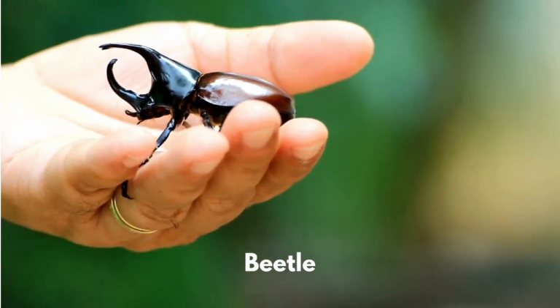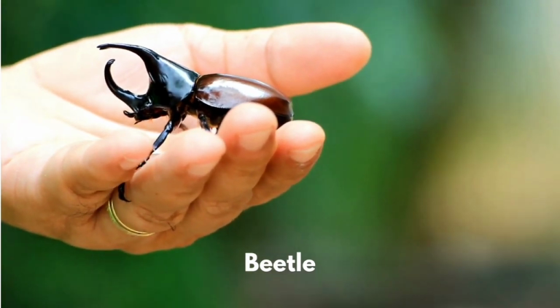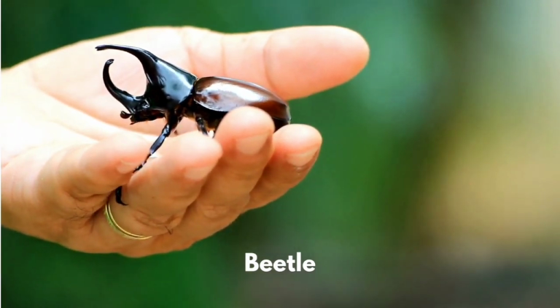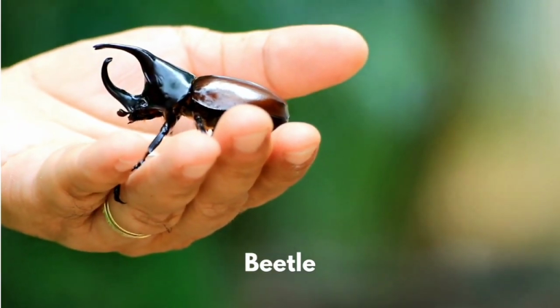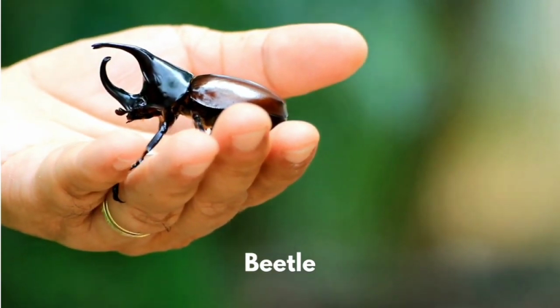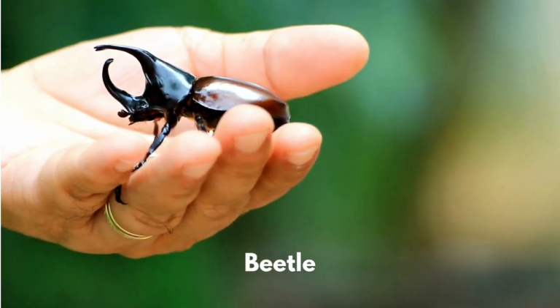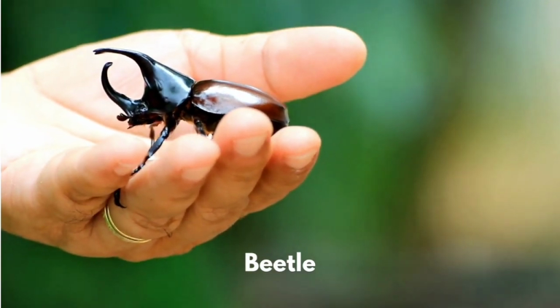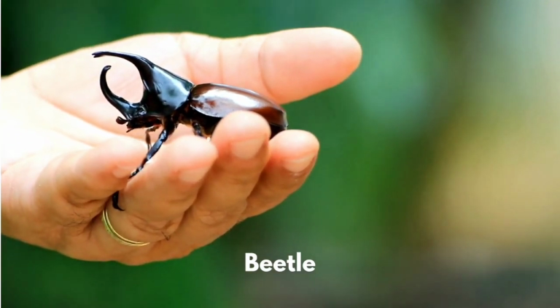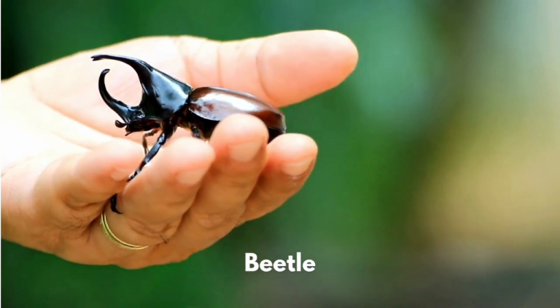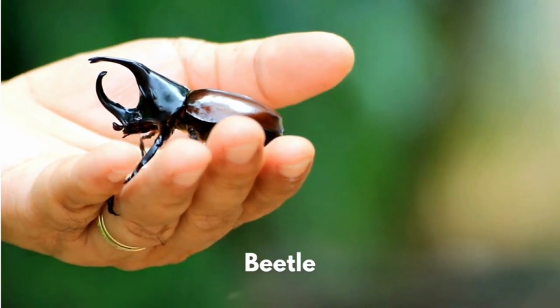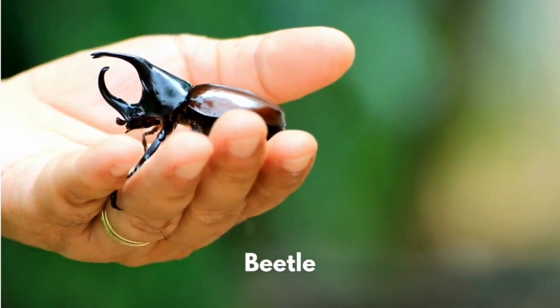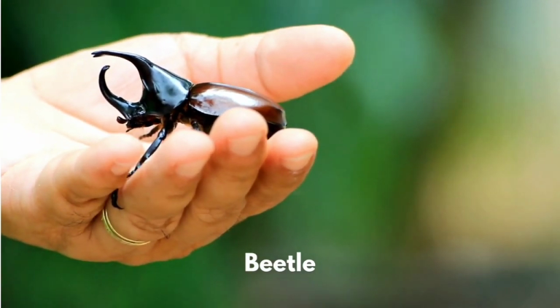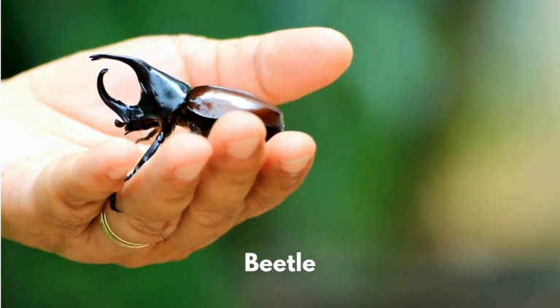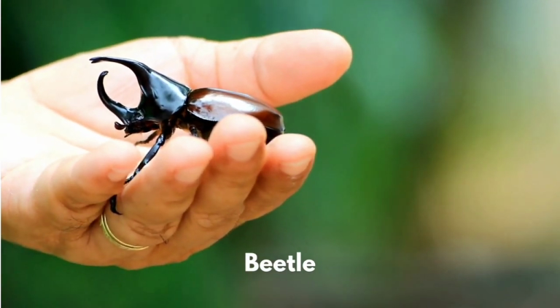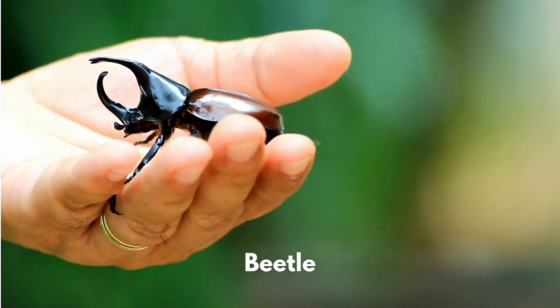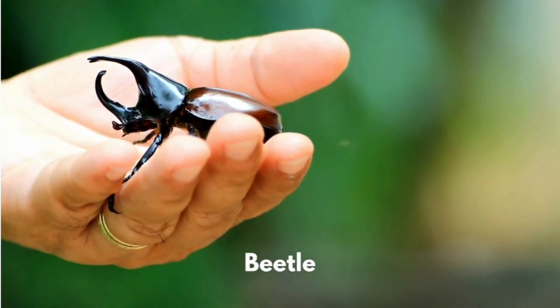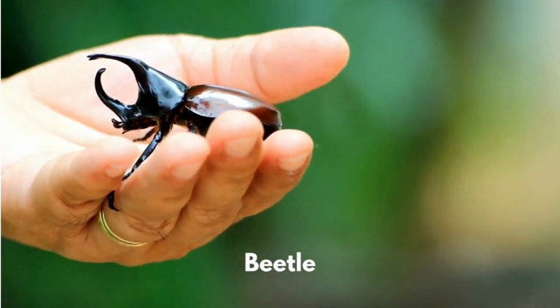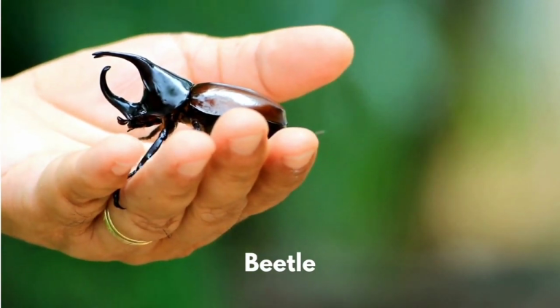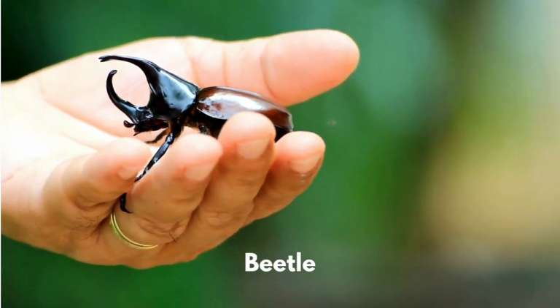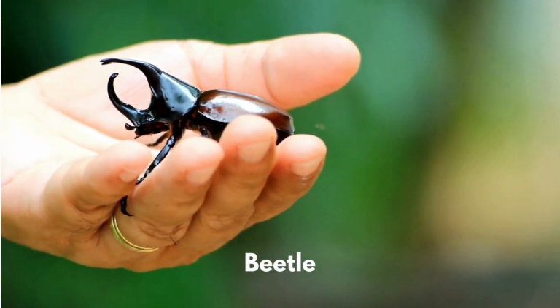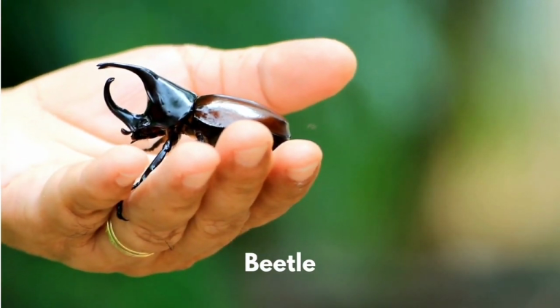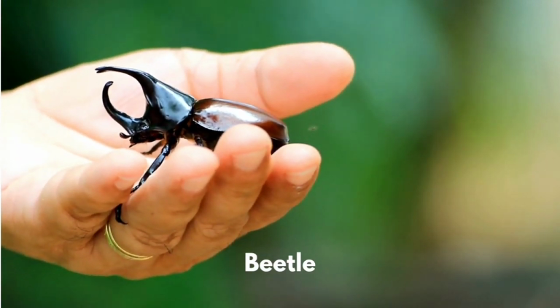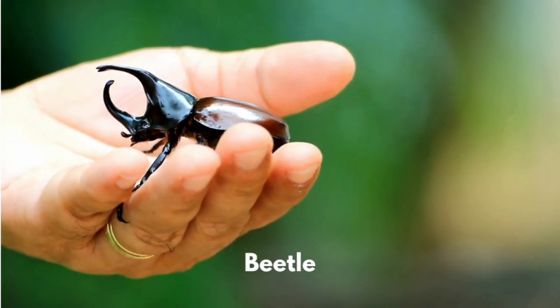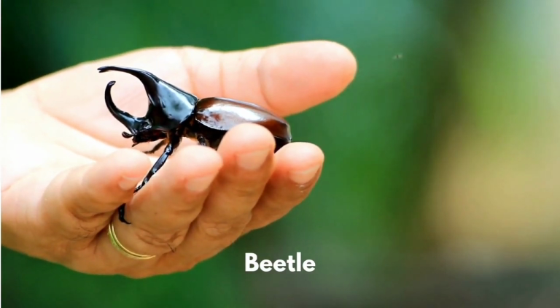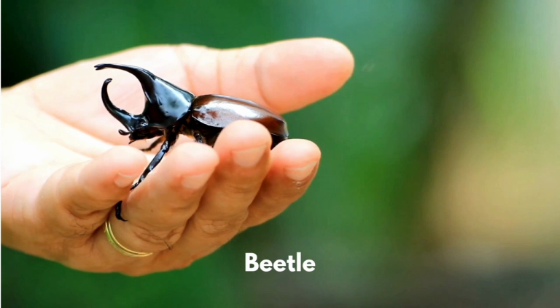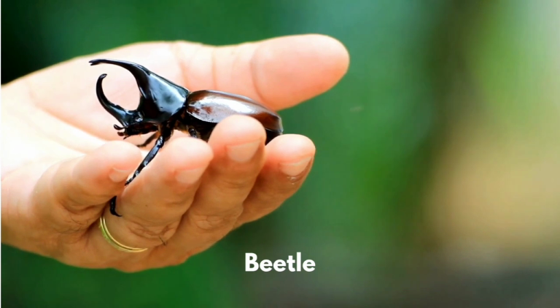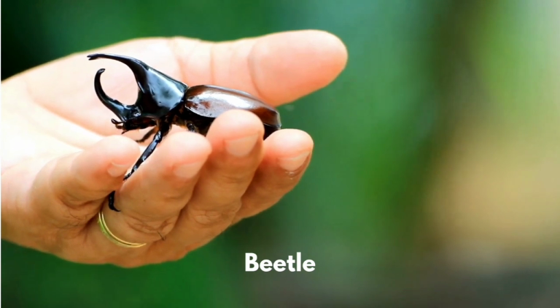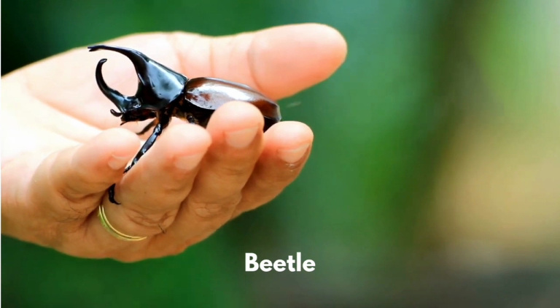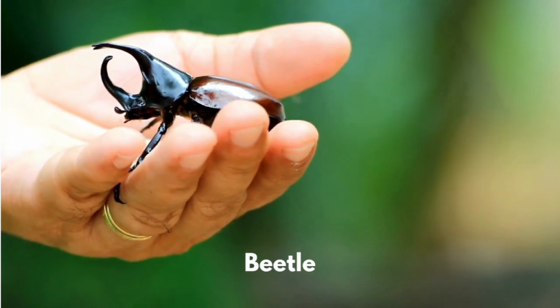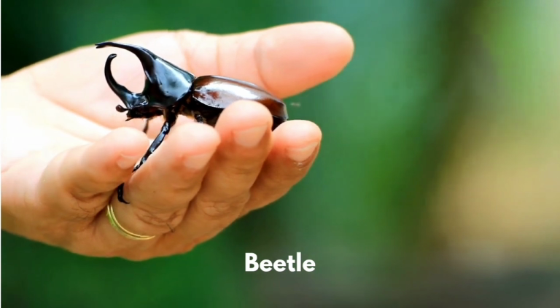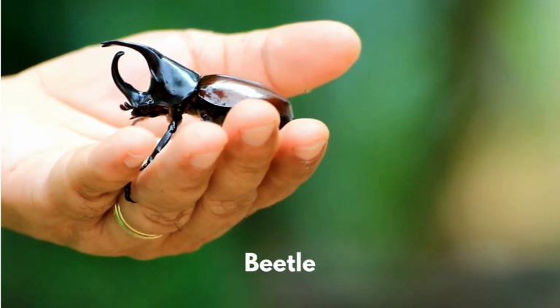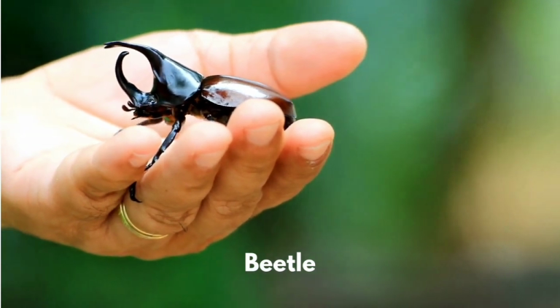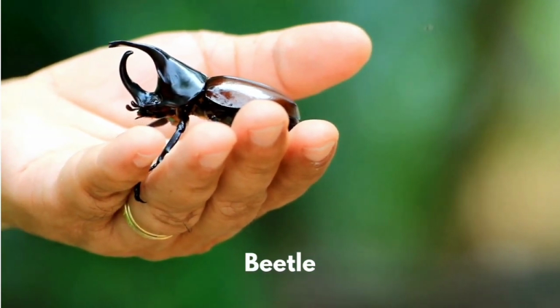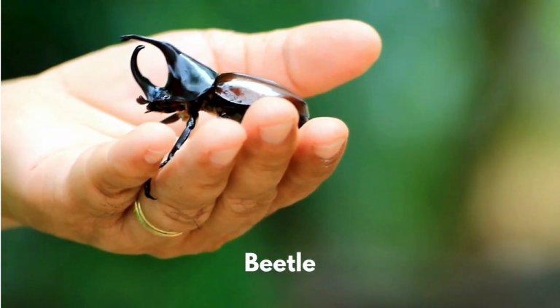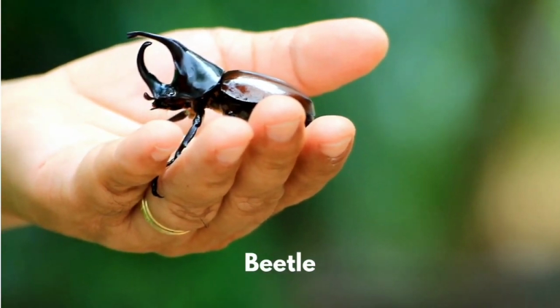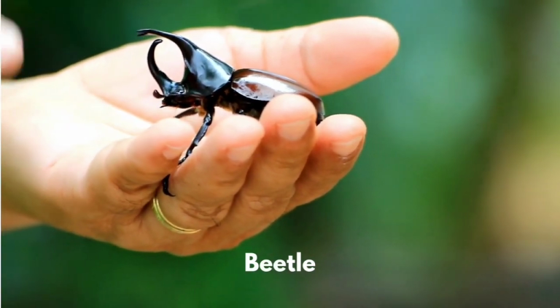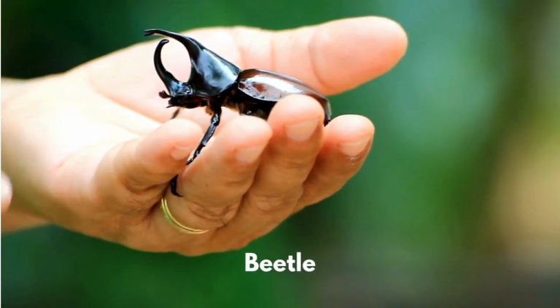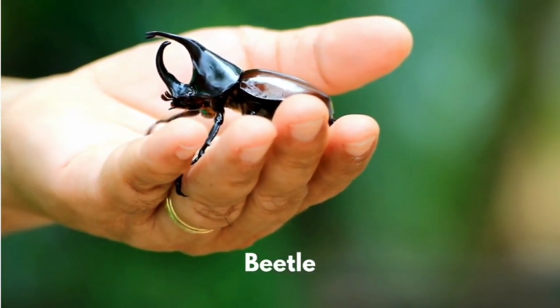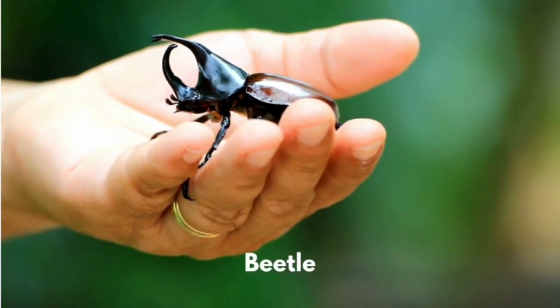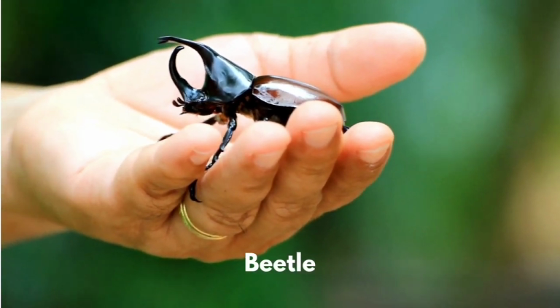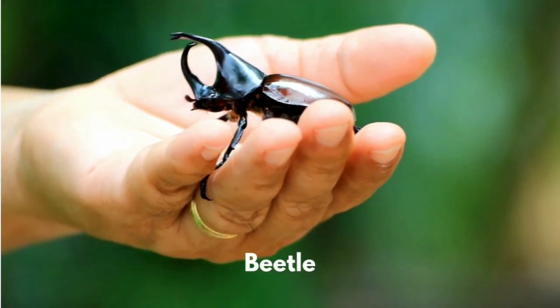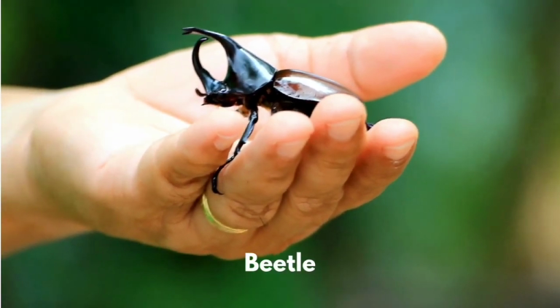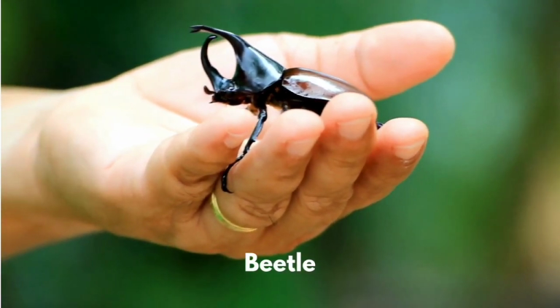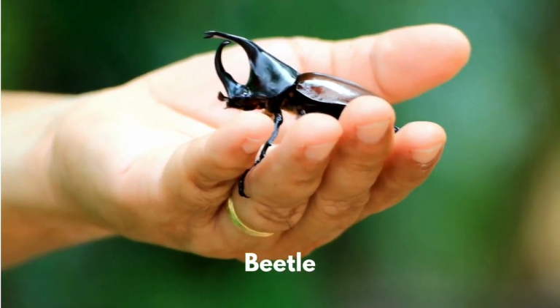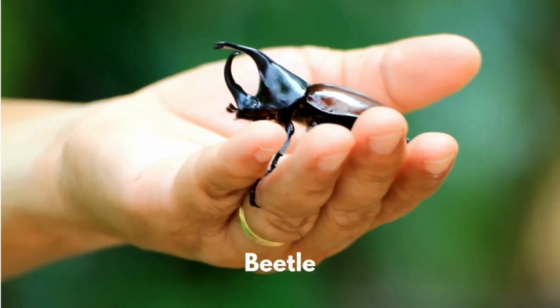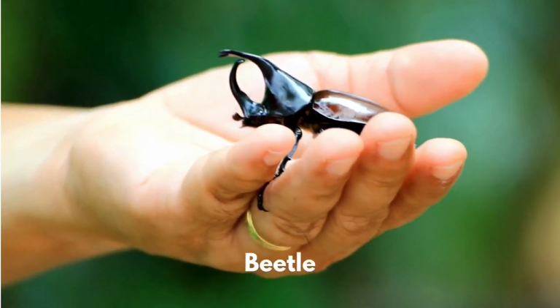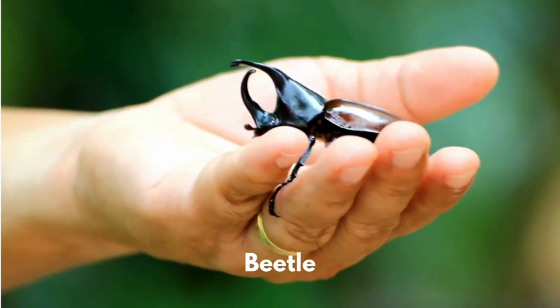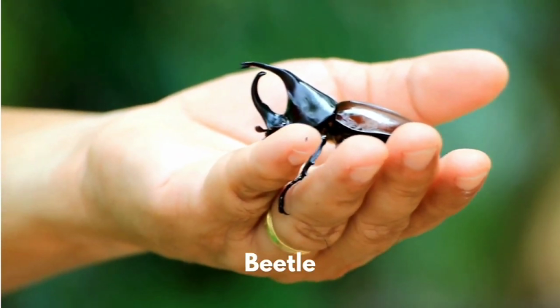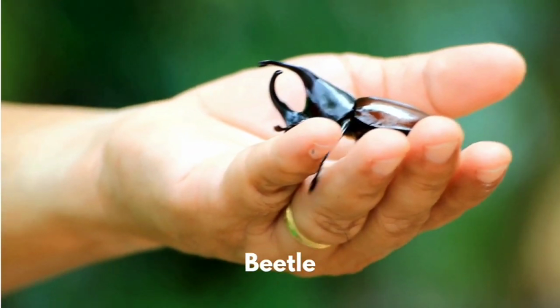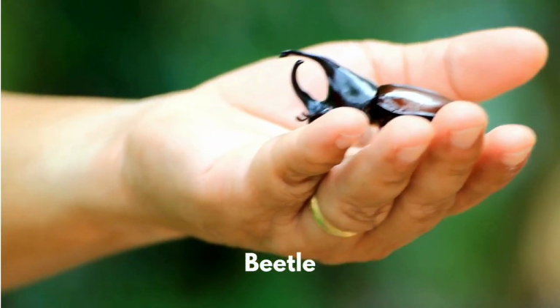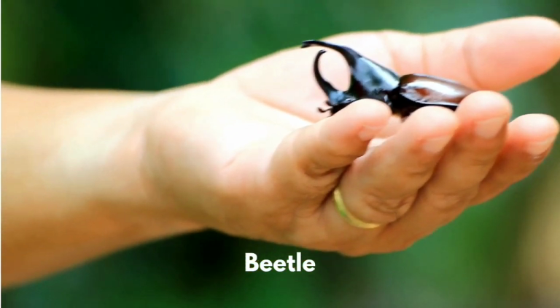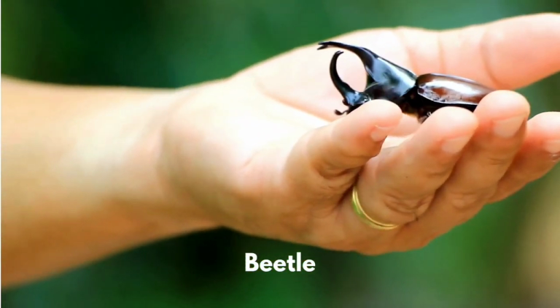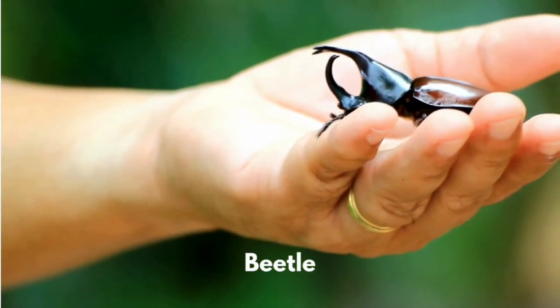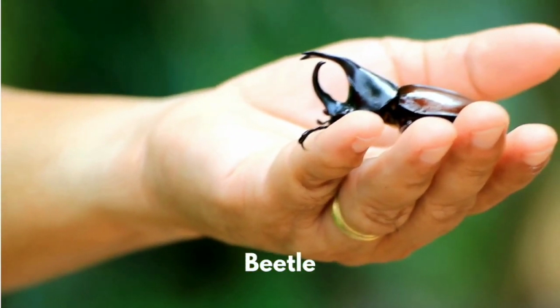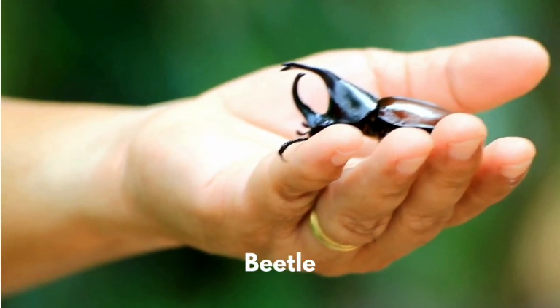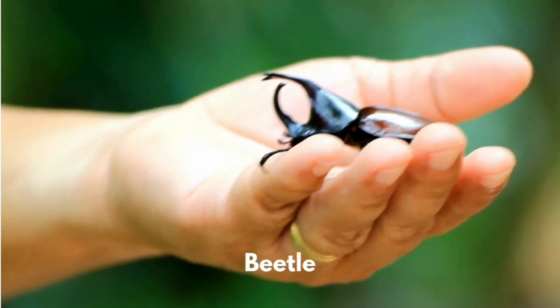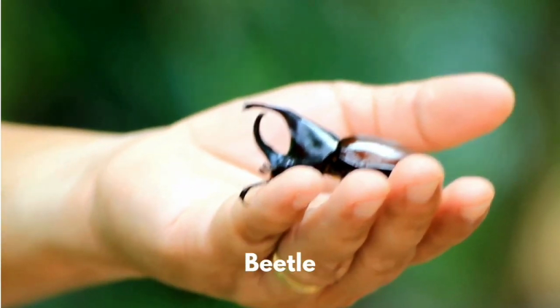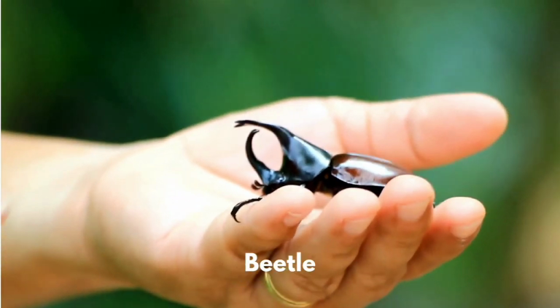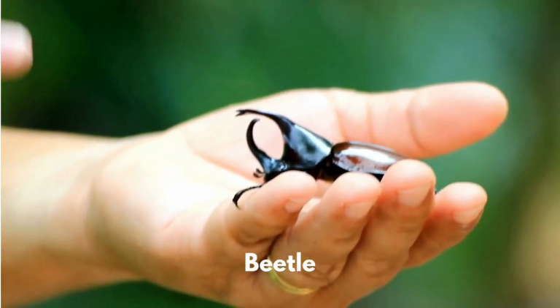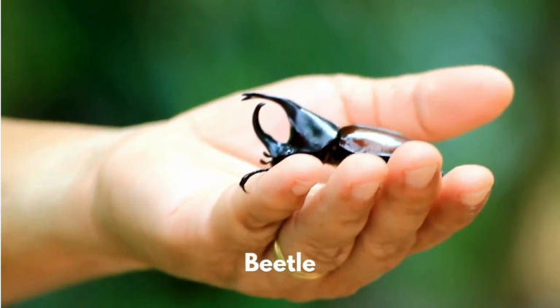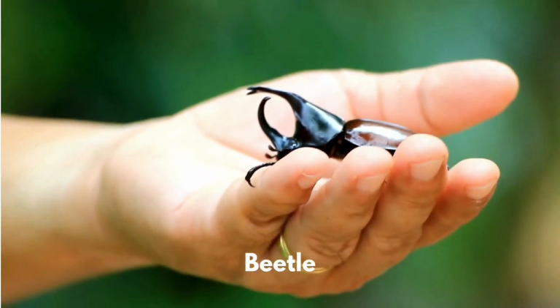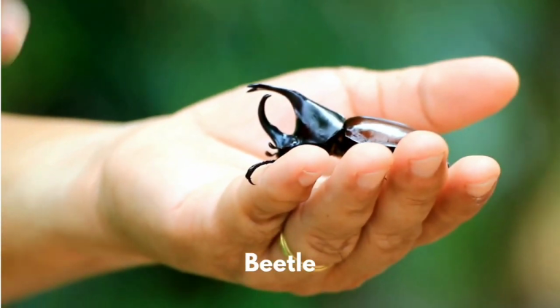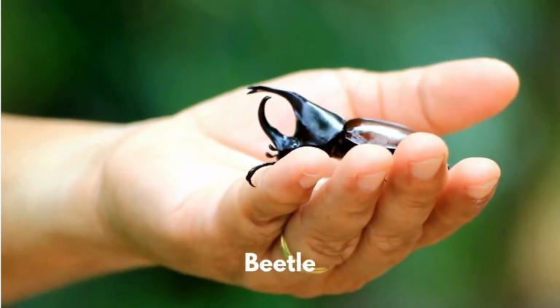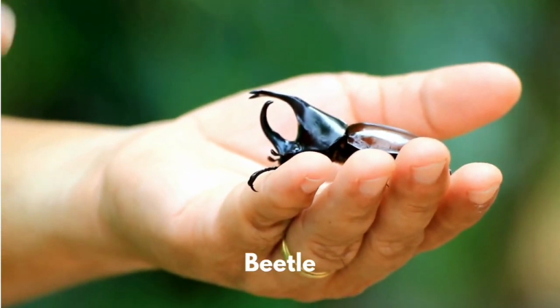Beetles come in lots of different sizes and shapes. The rhinoceros beetle is one of the largest species.